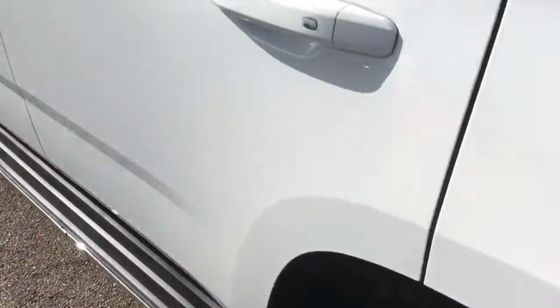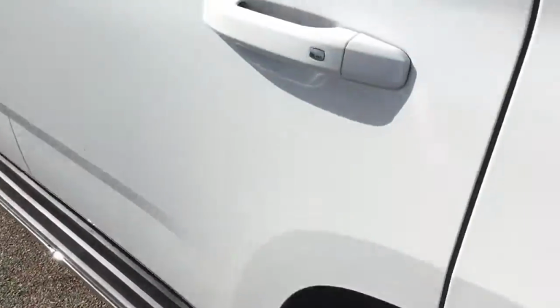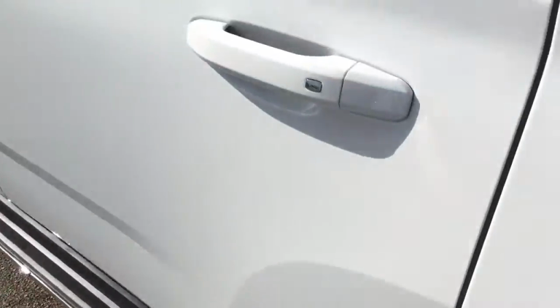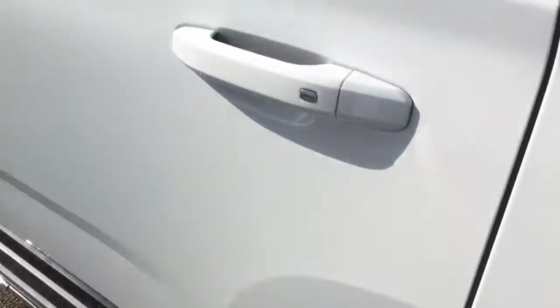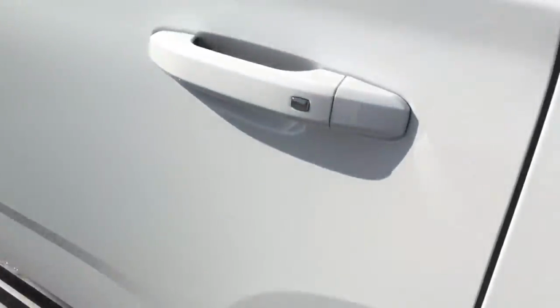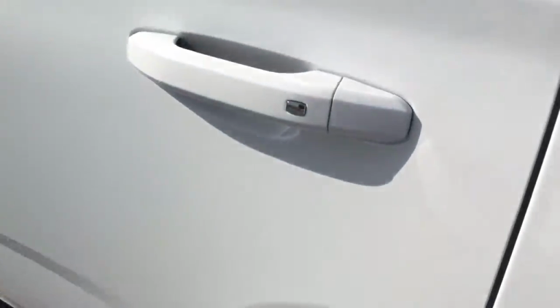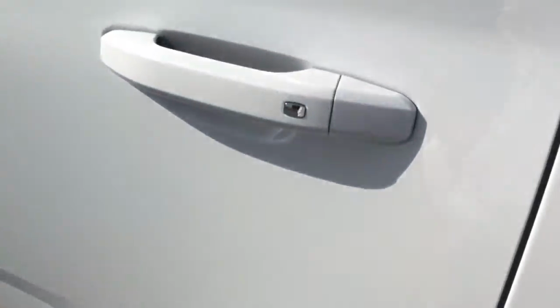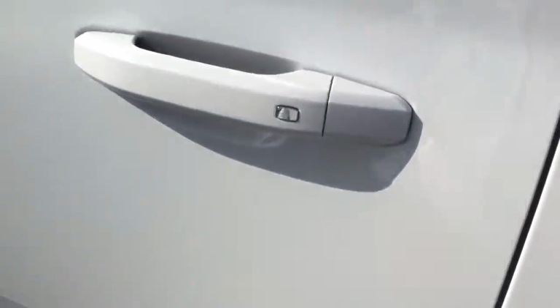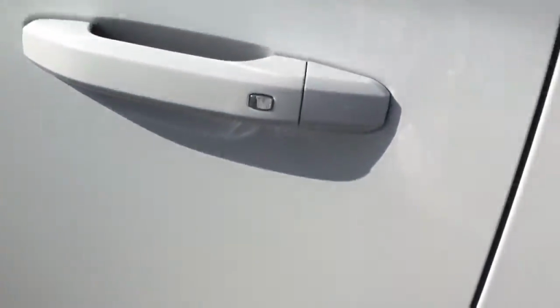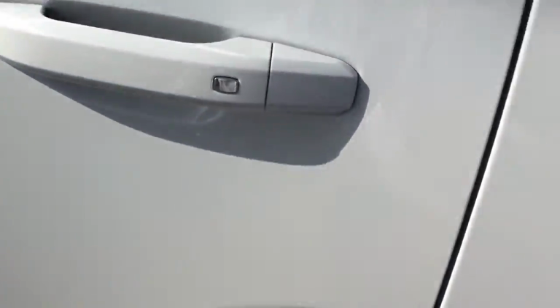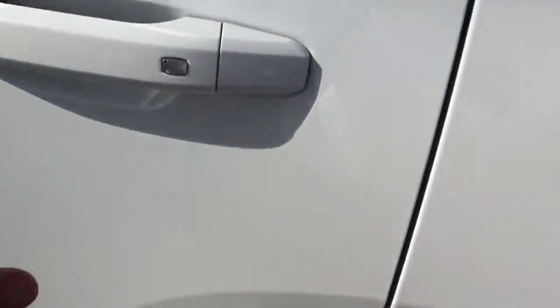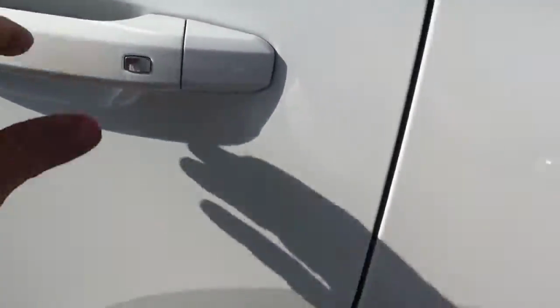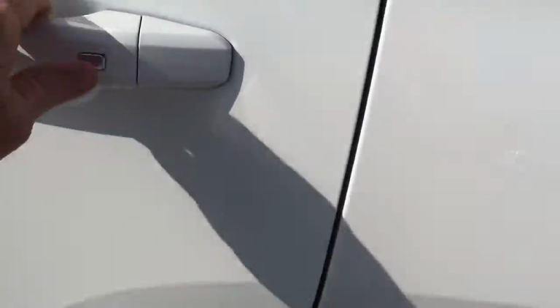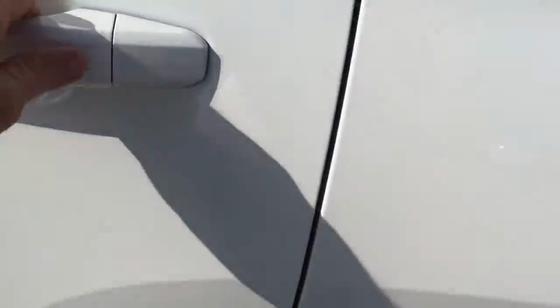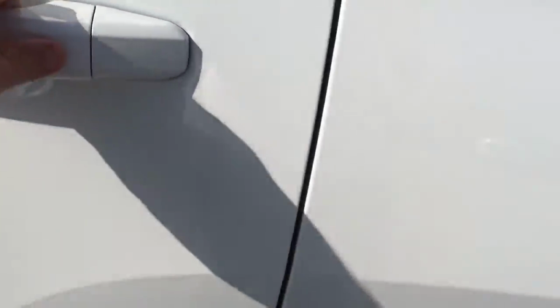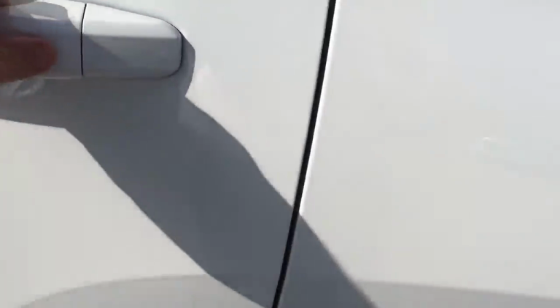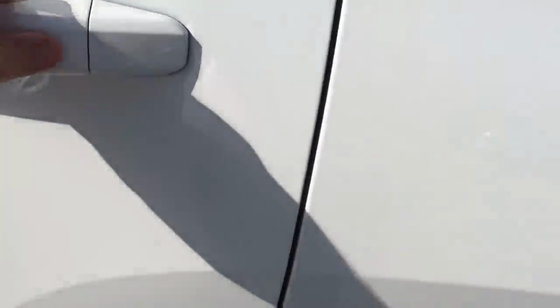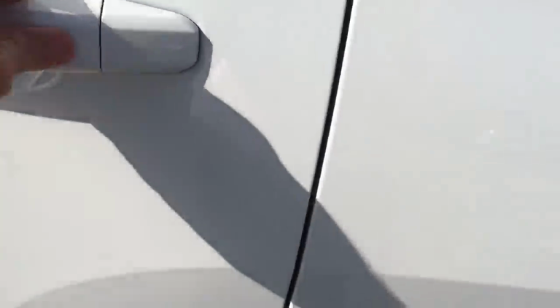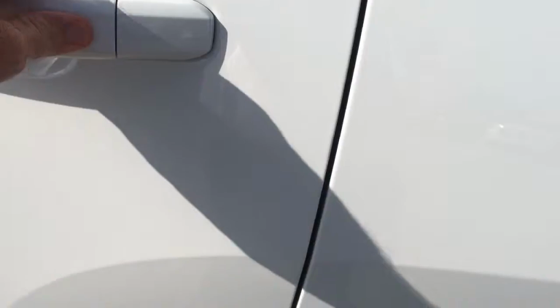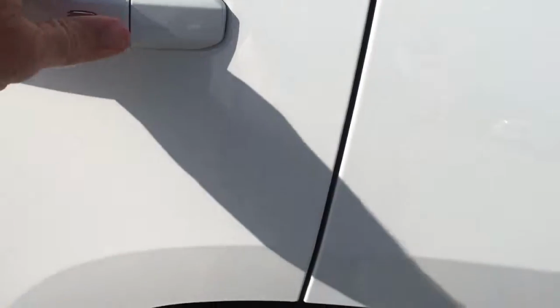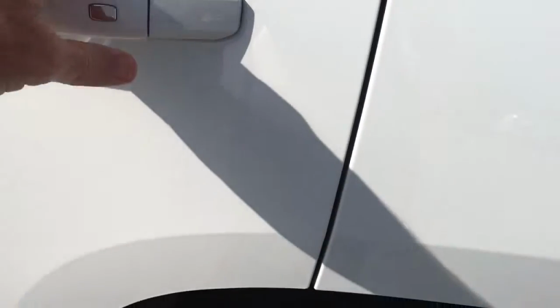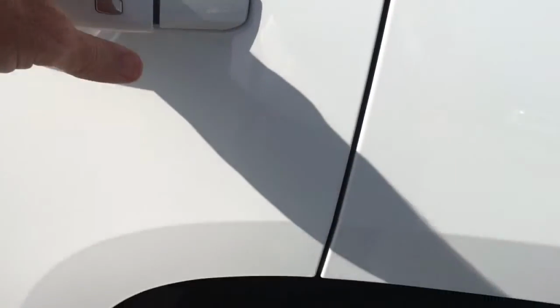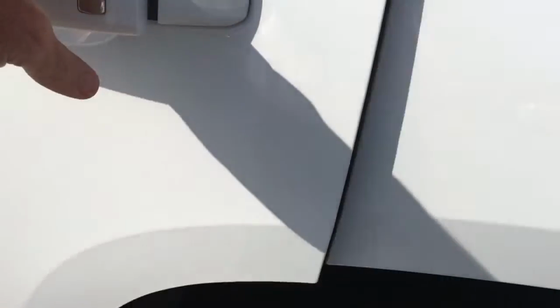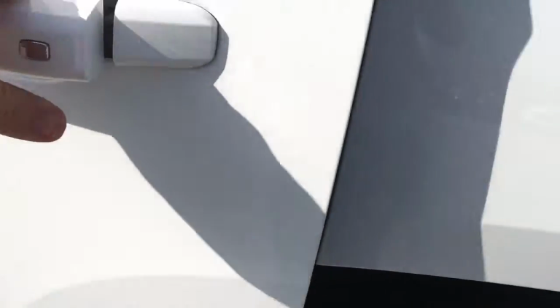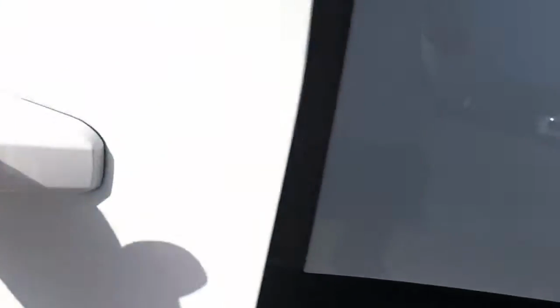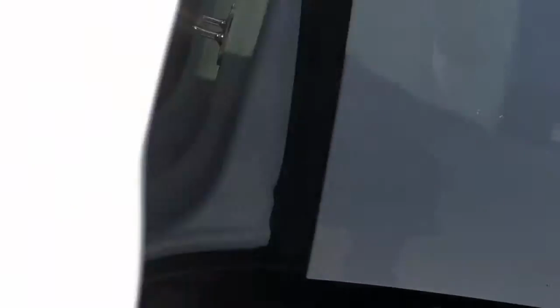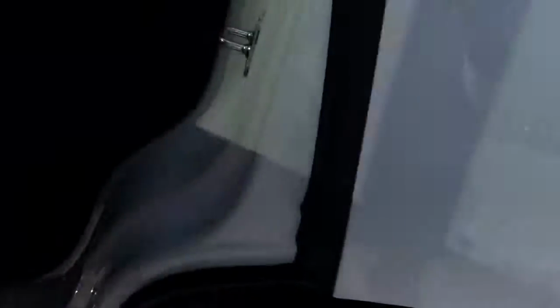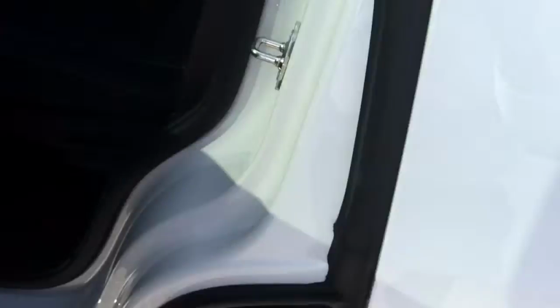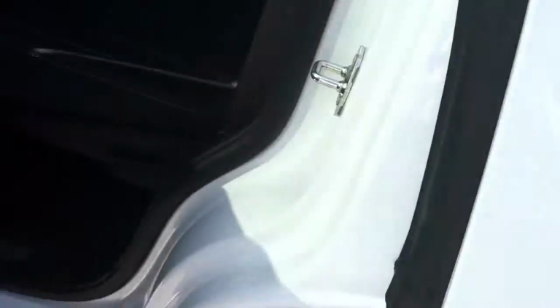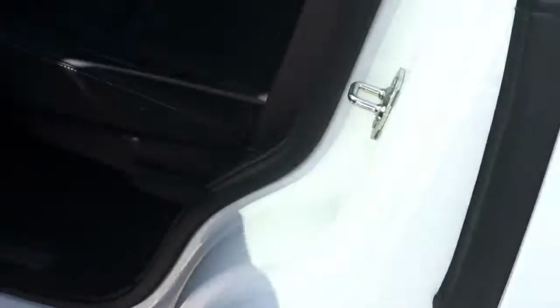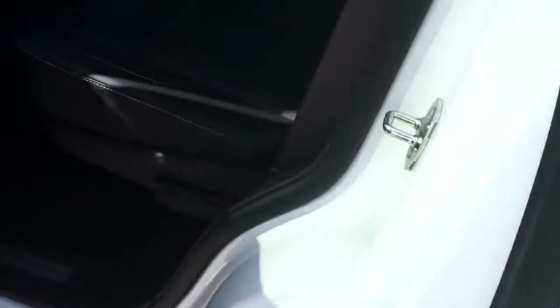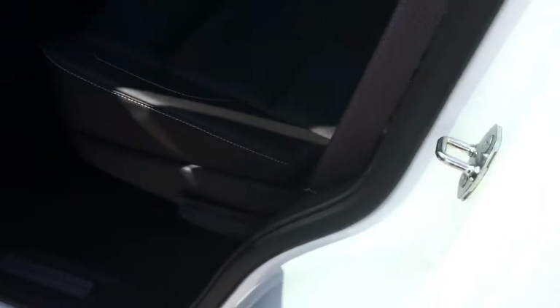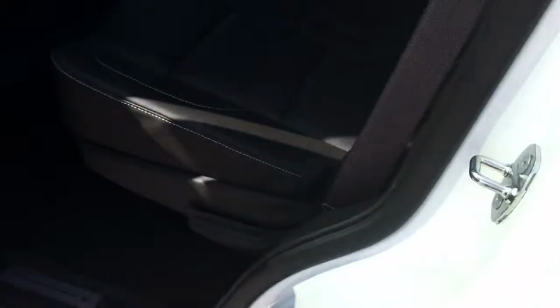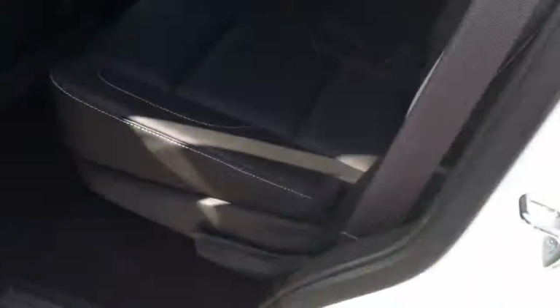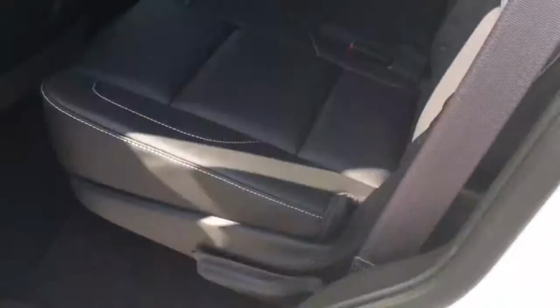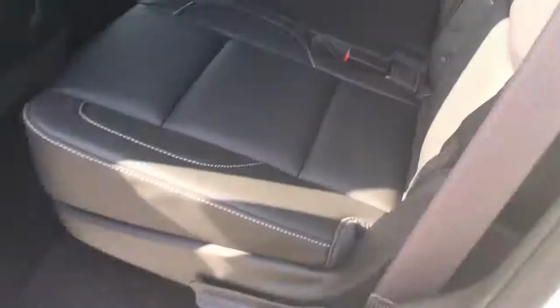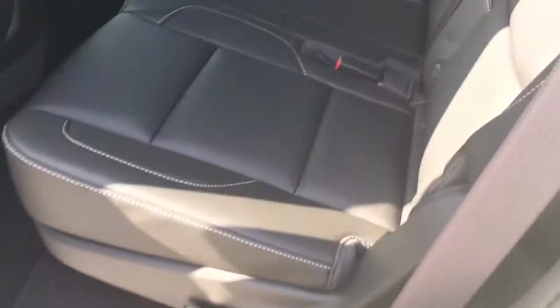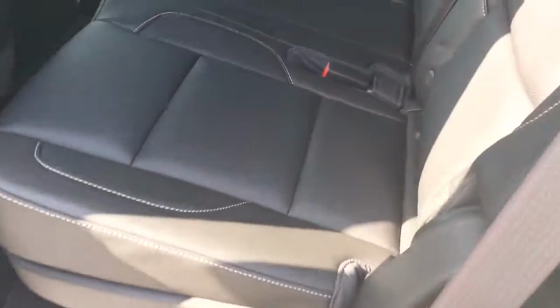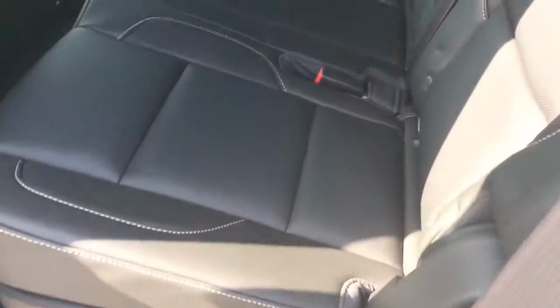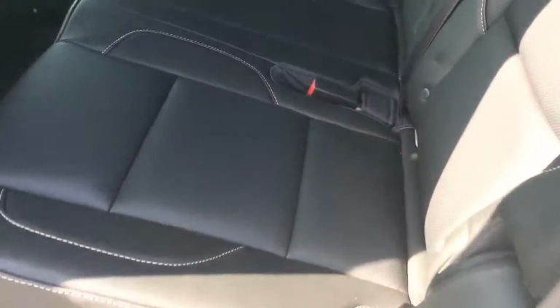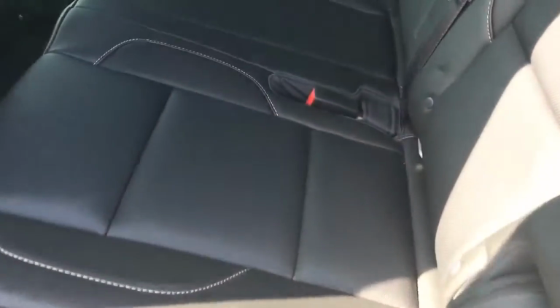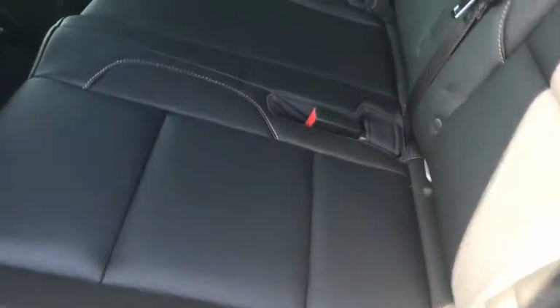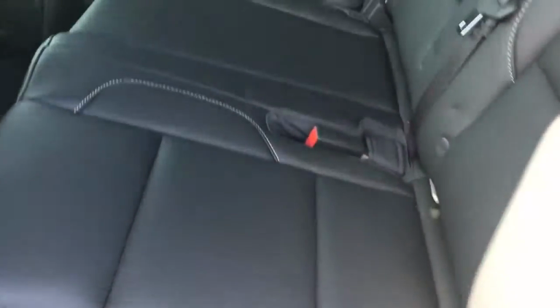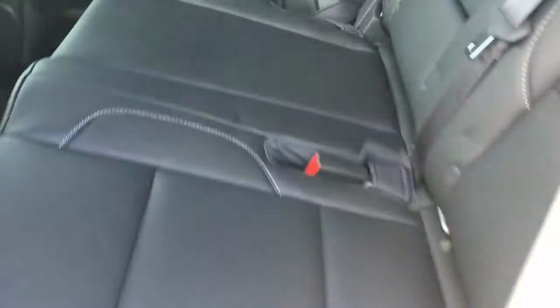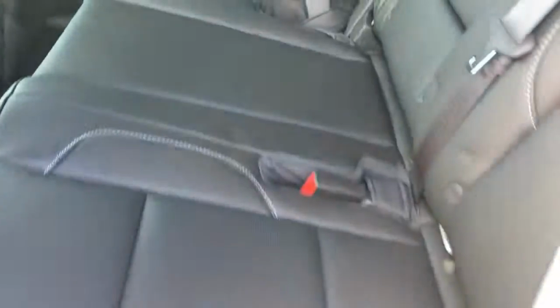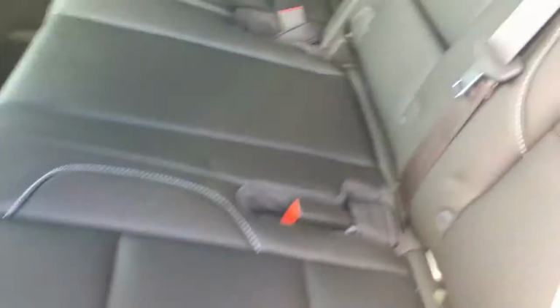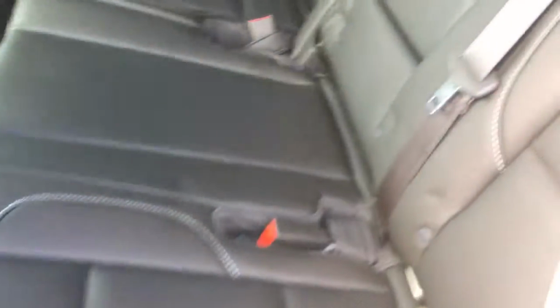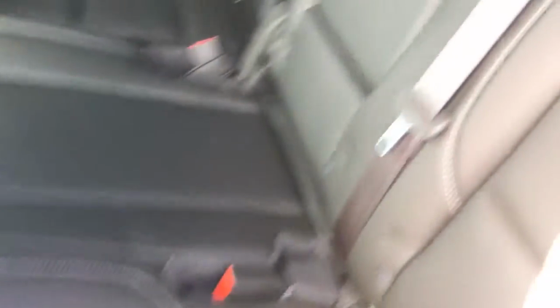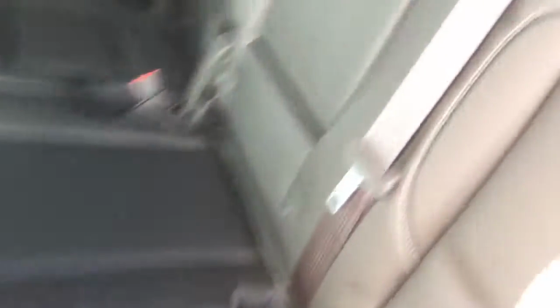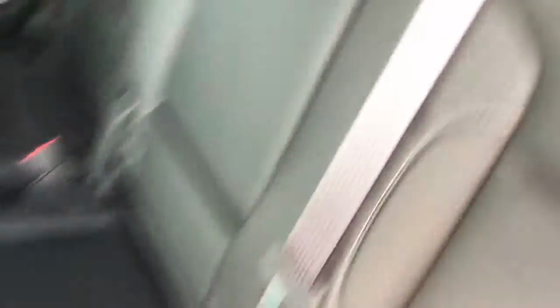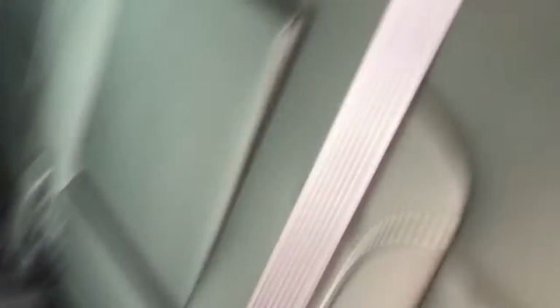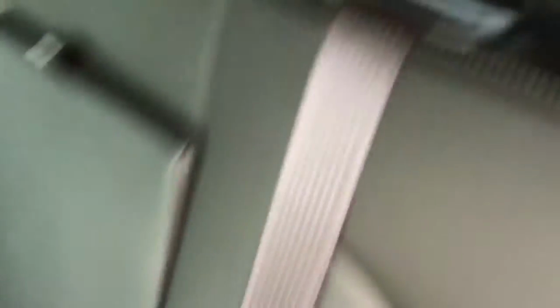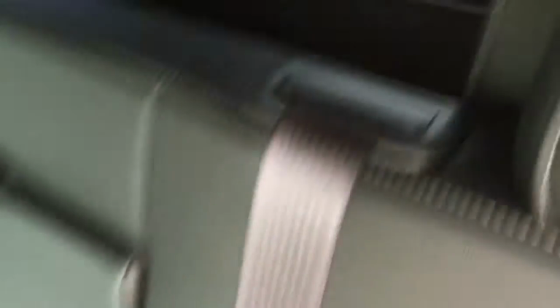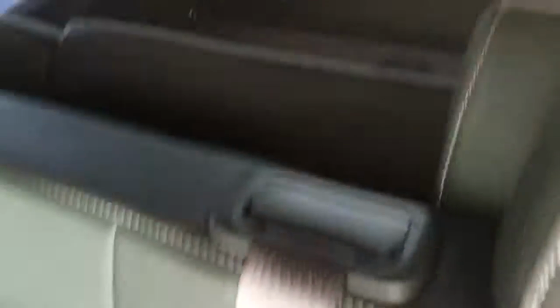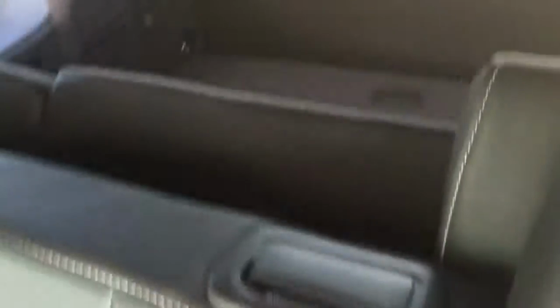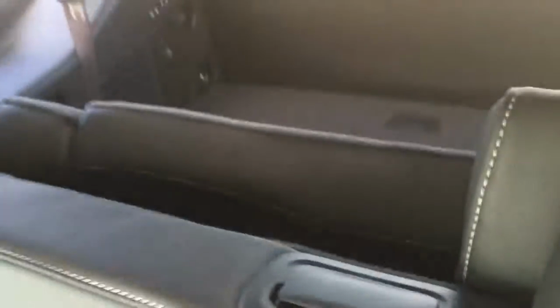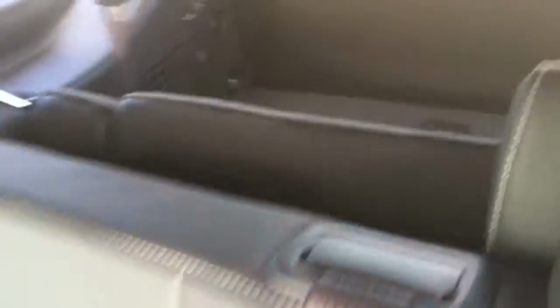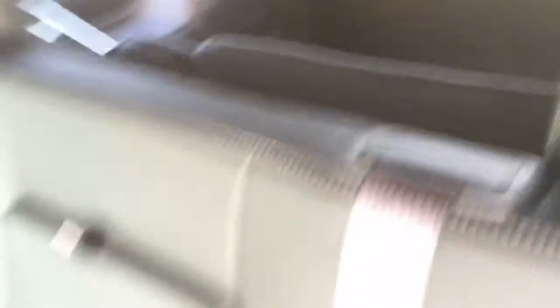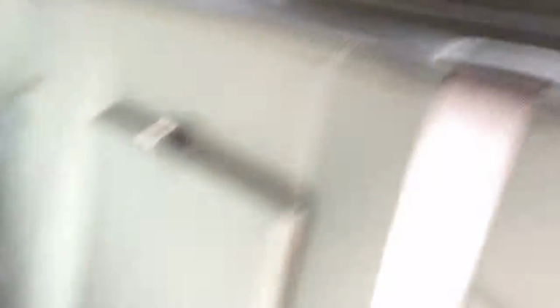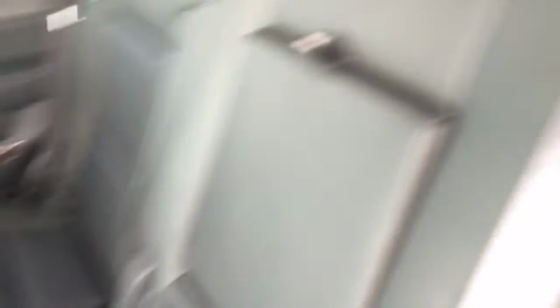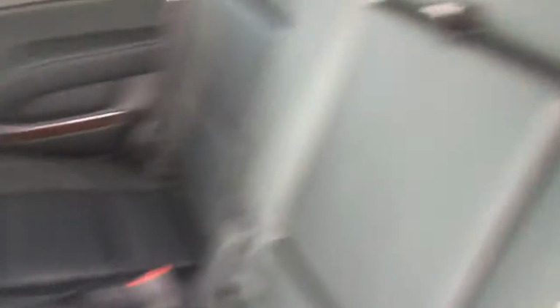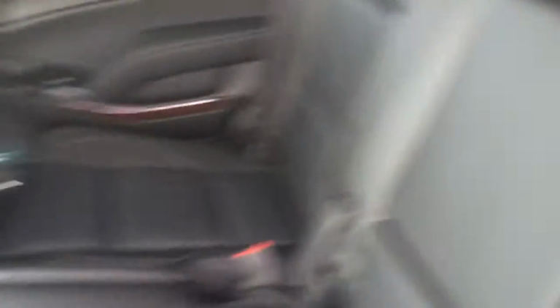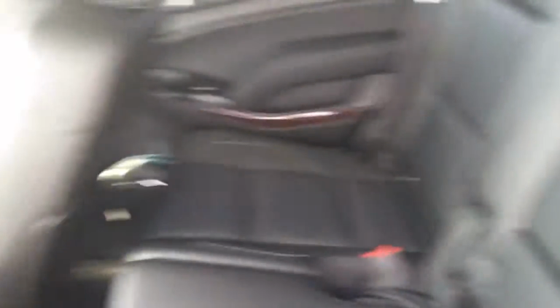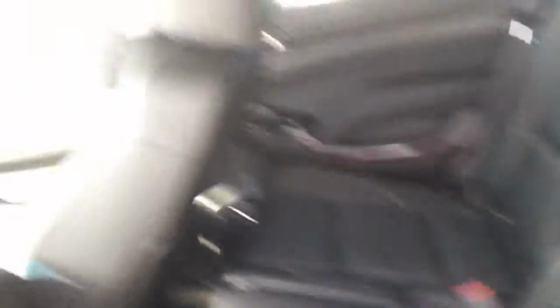It has keyless entry — just push to unlock. The second row is a bench, along with the third row that you saw.